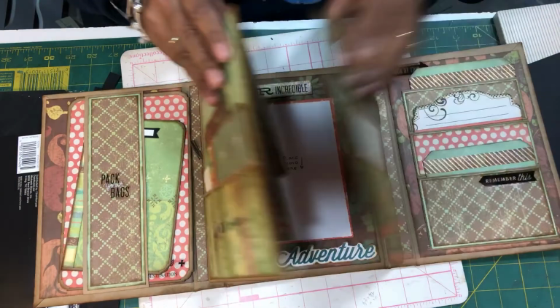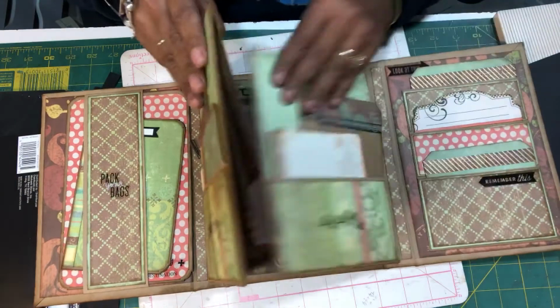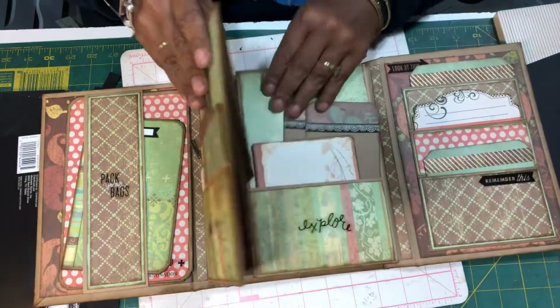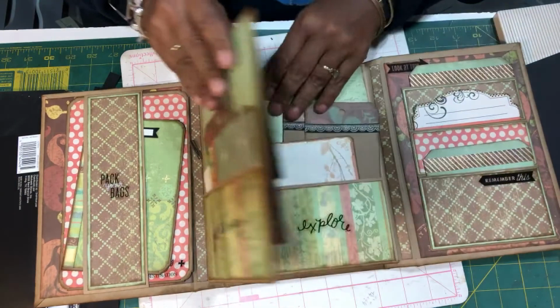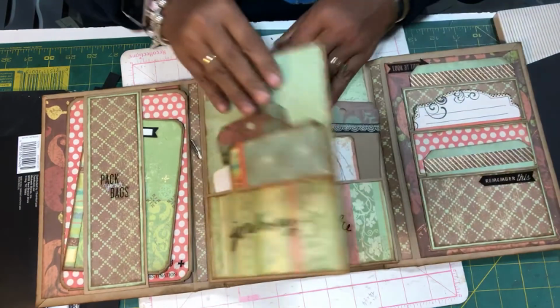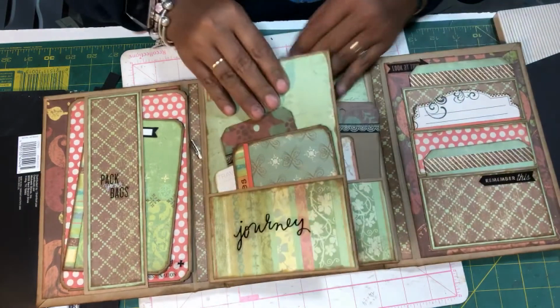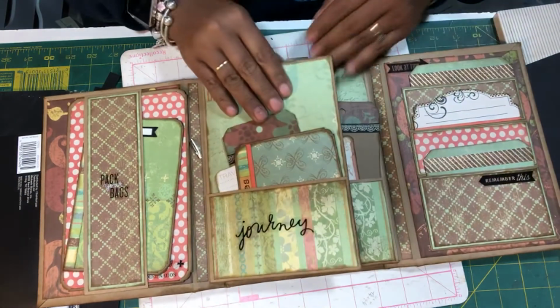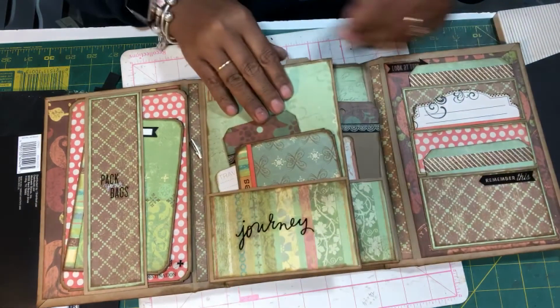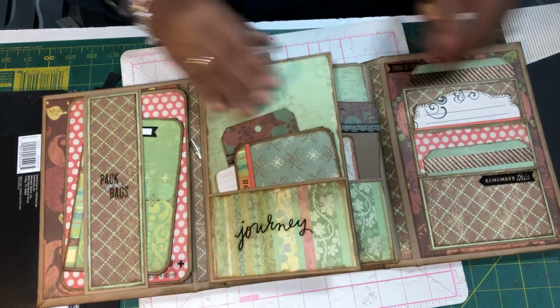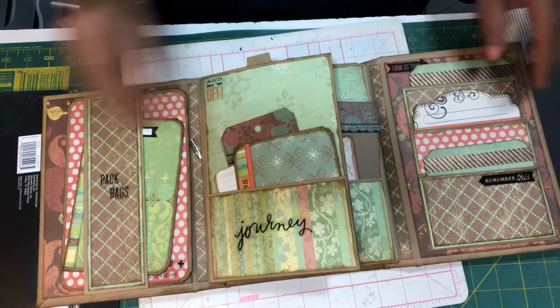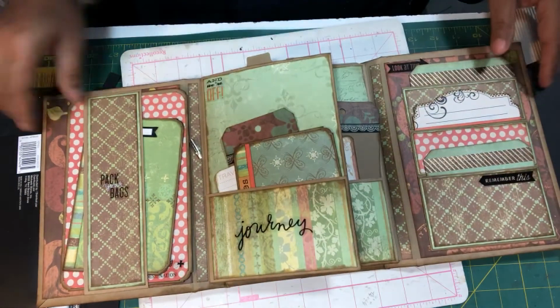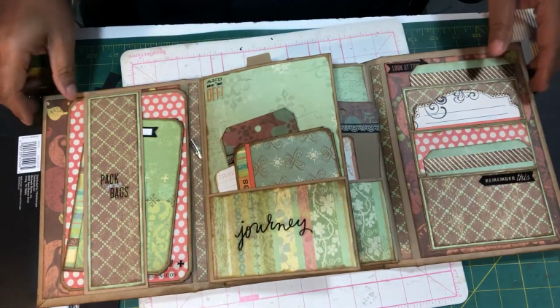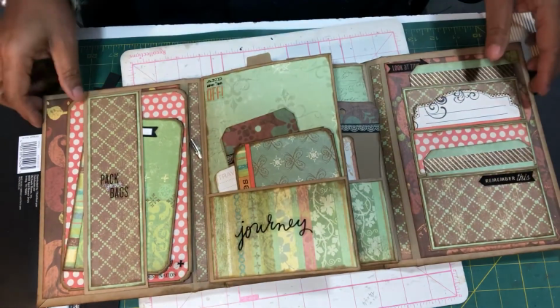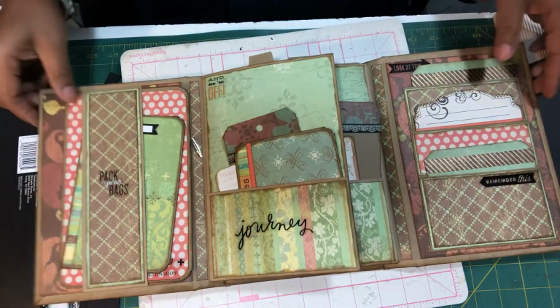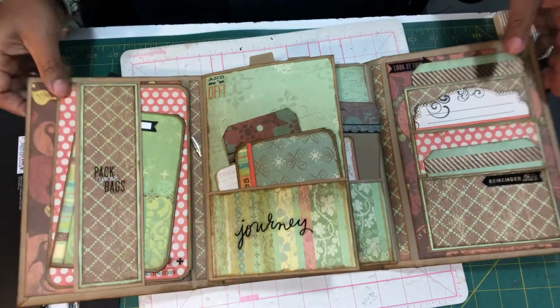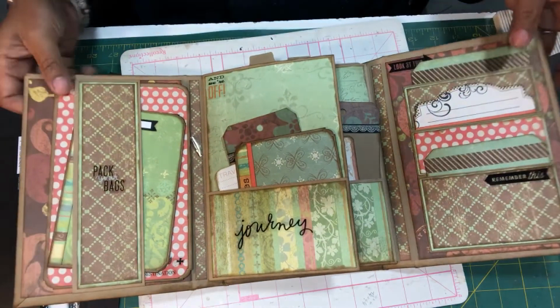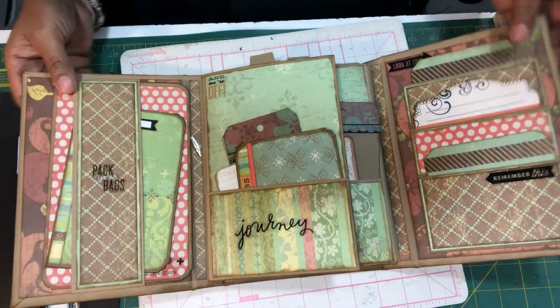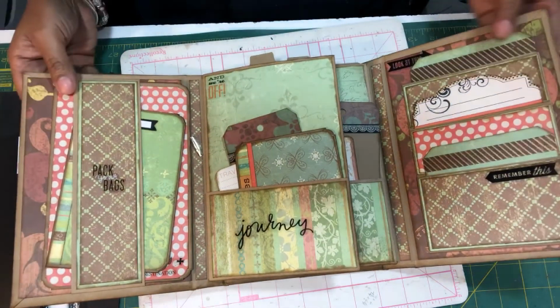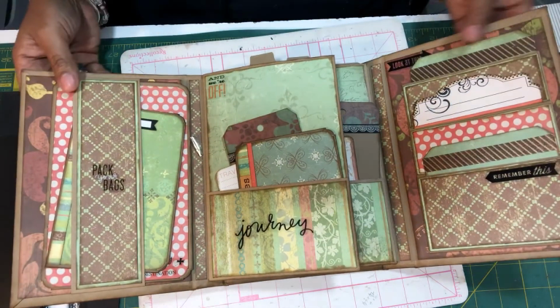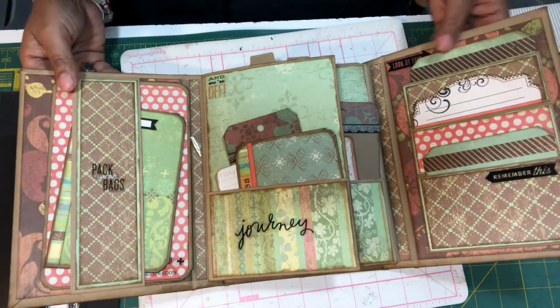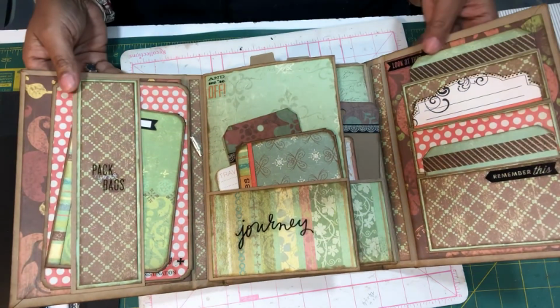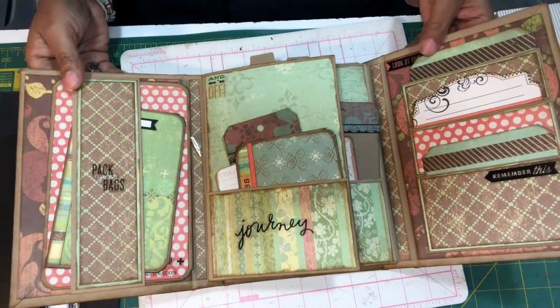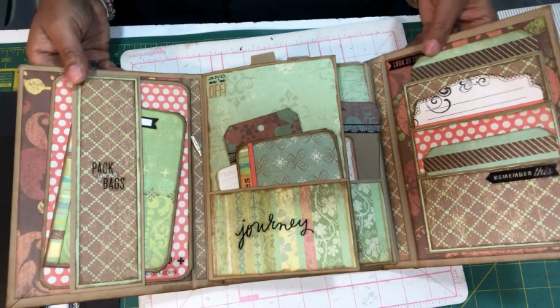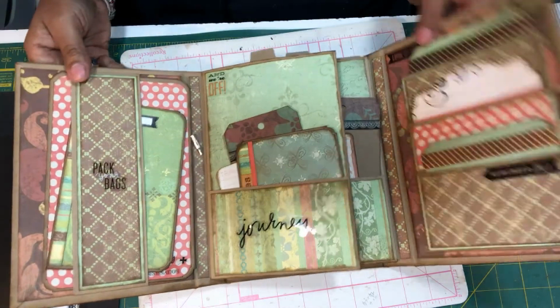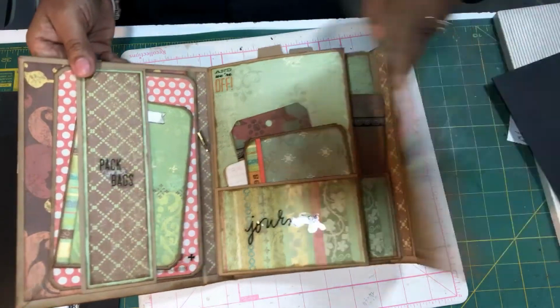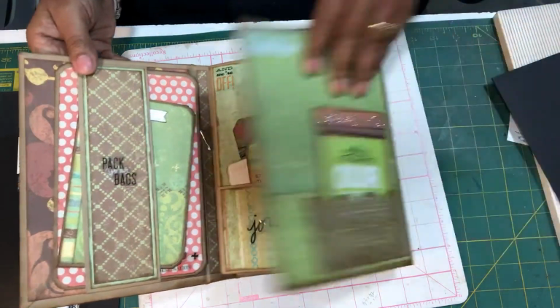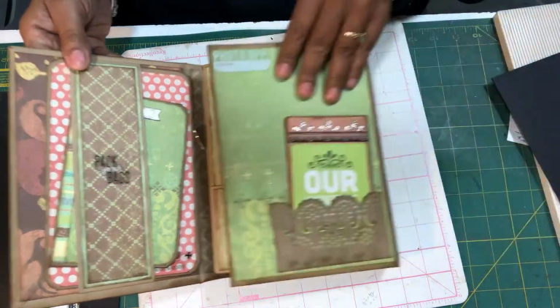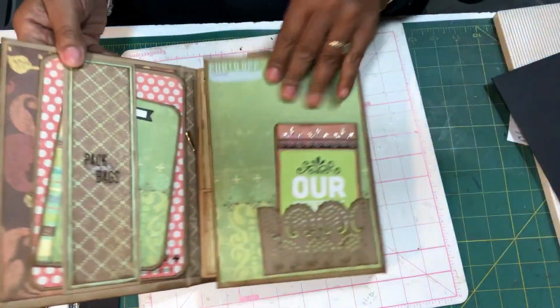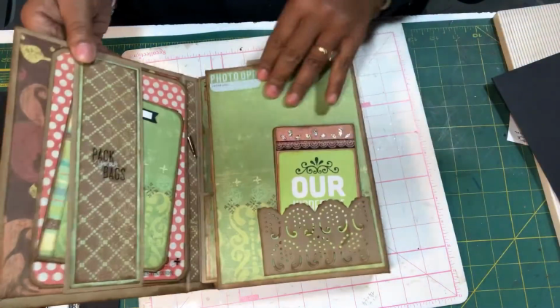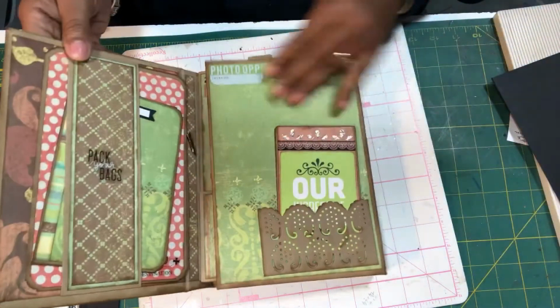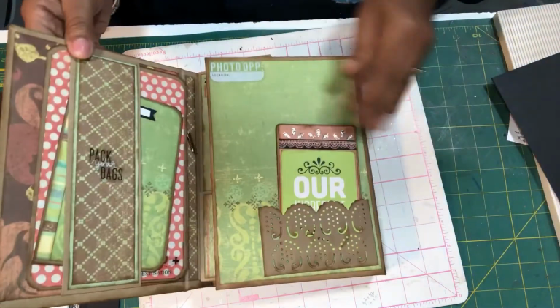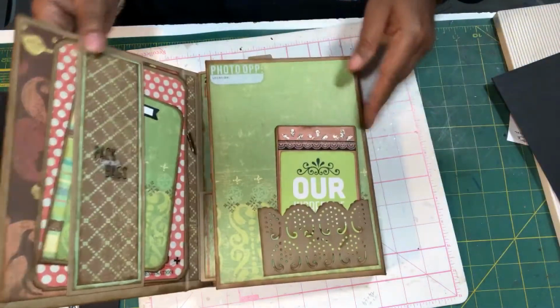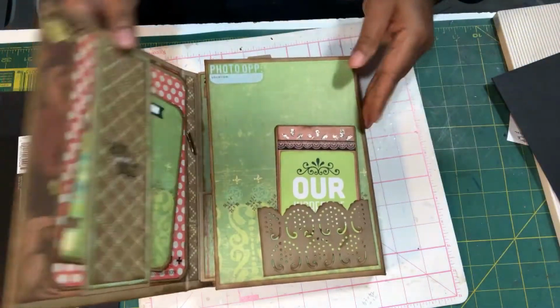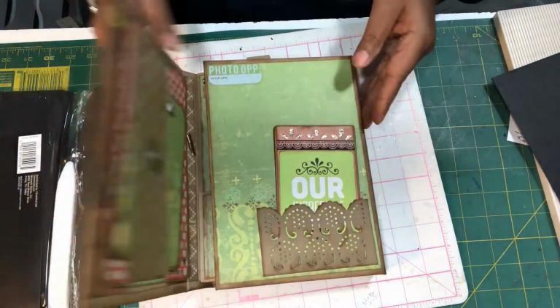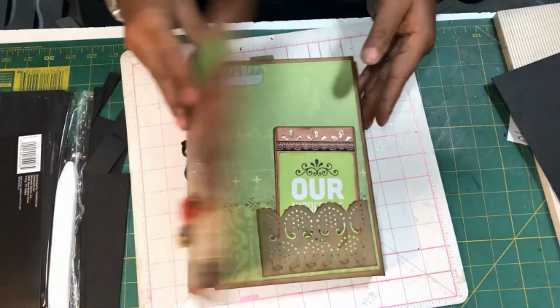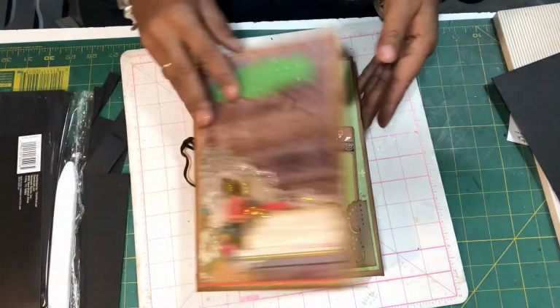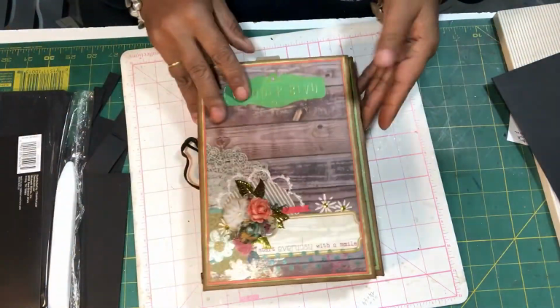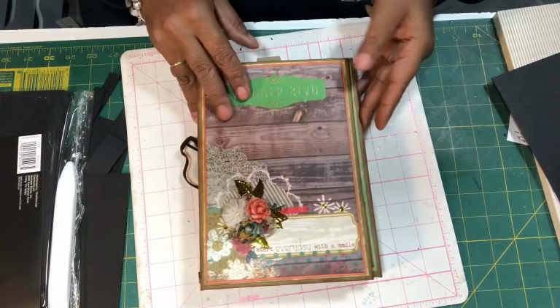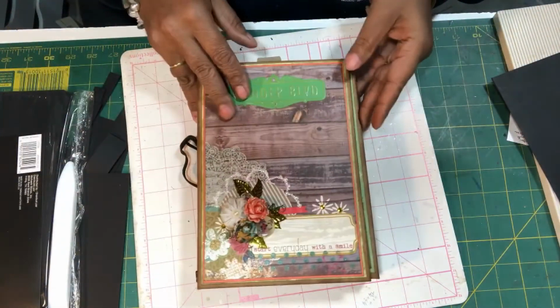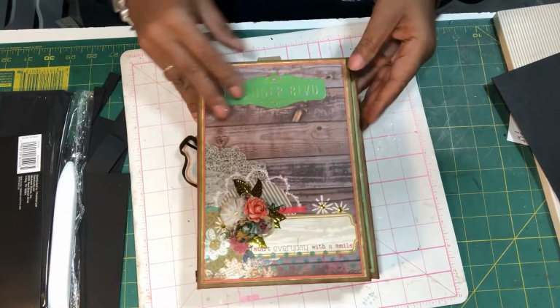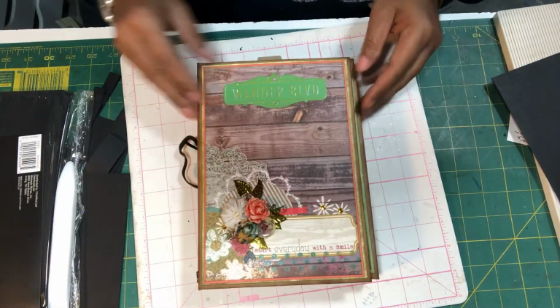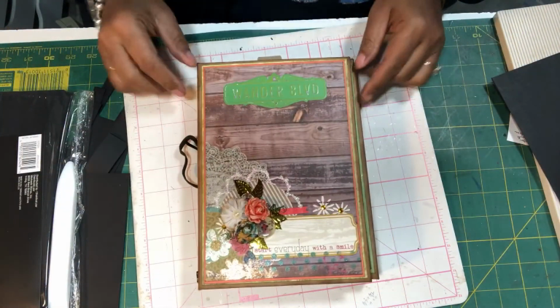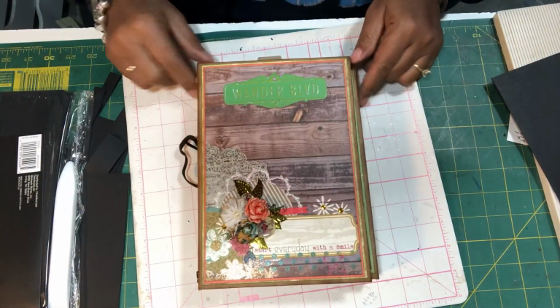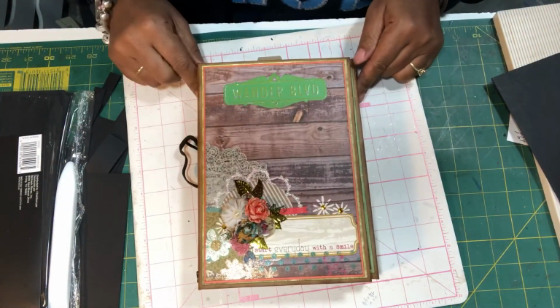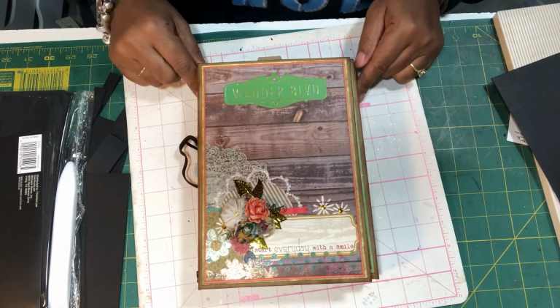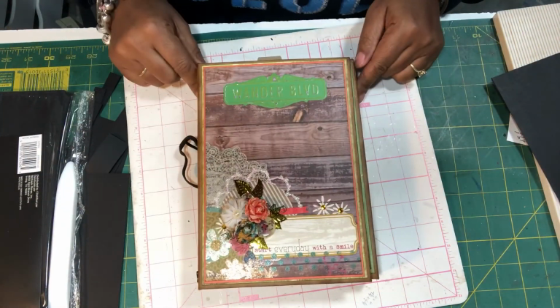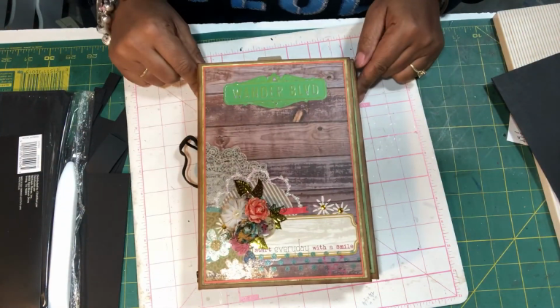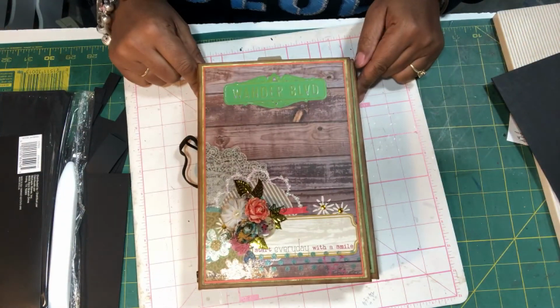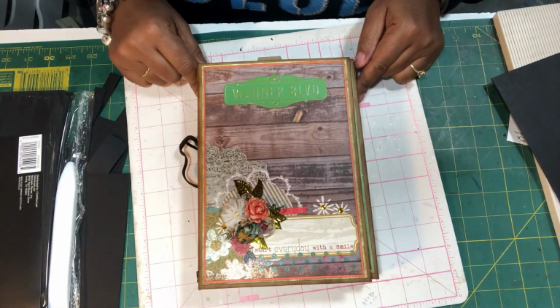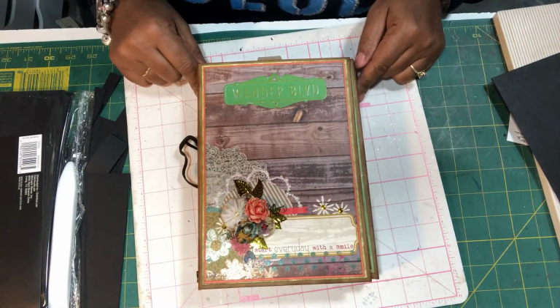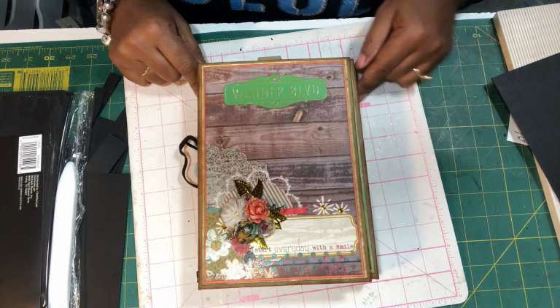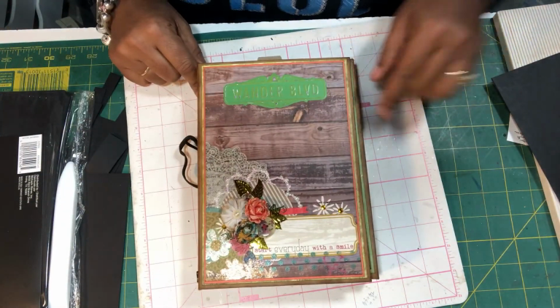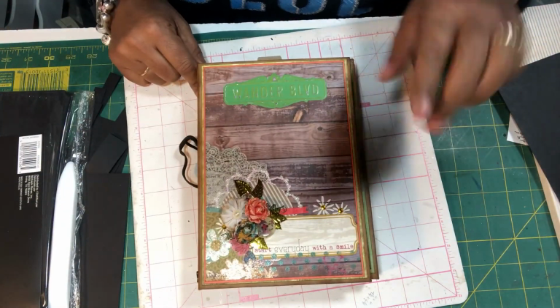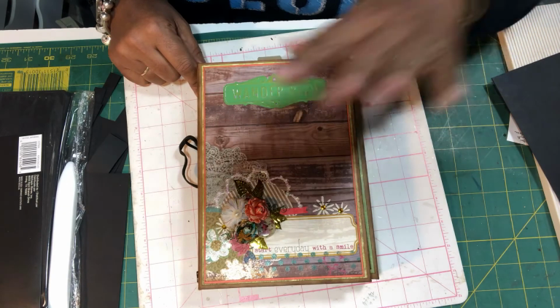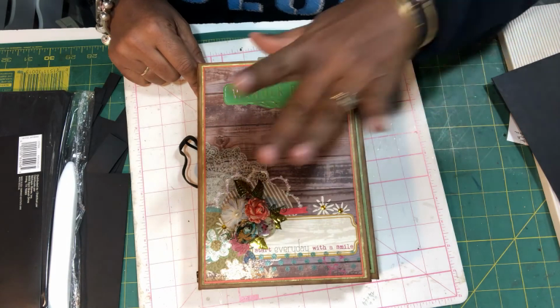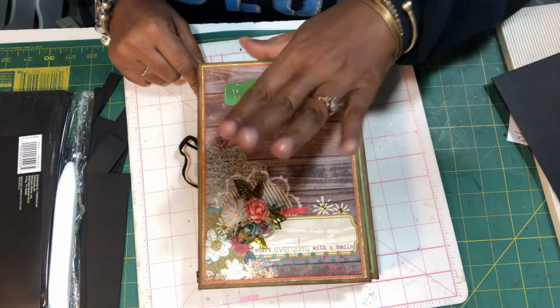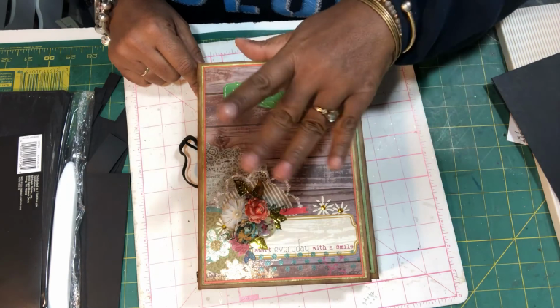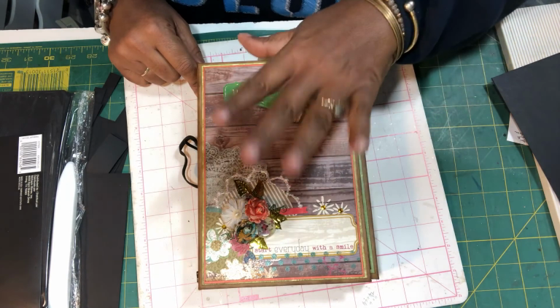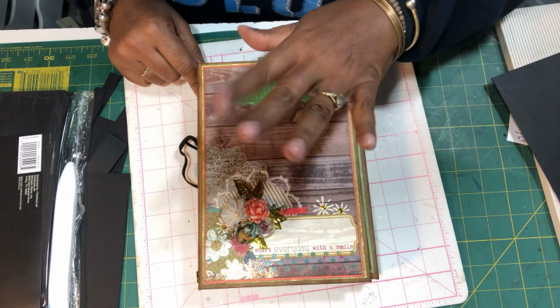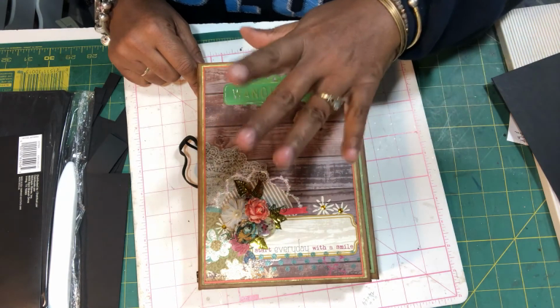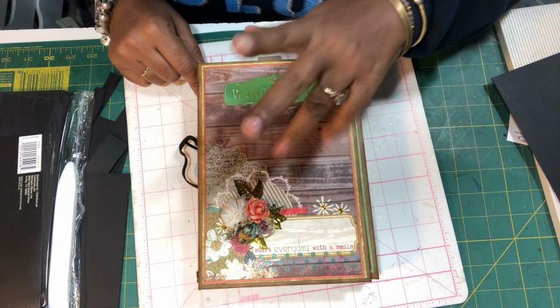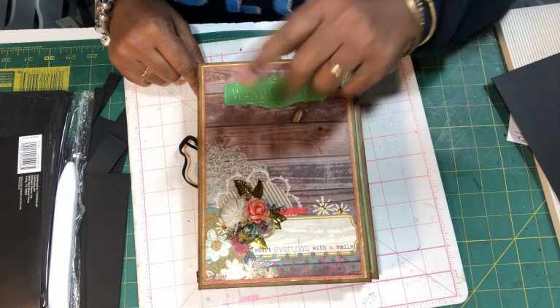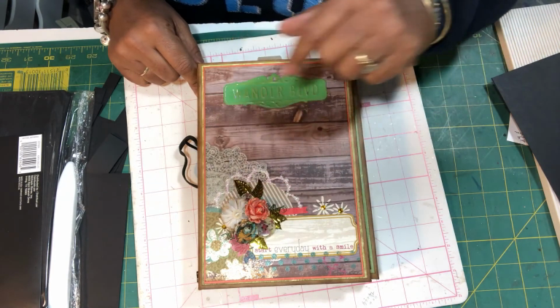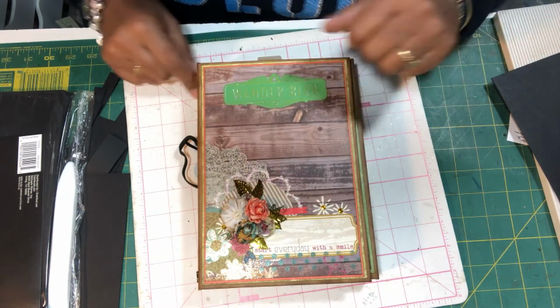Please come back and join me again for my next one, and until then — happy scrapping!